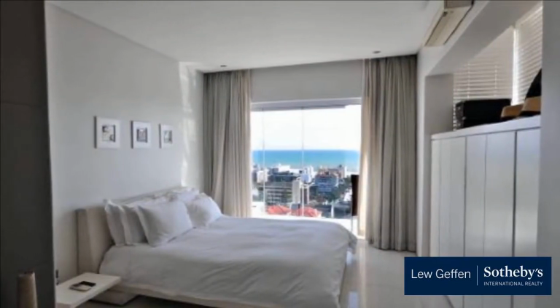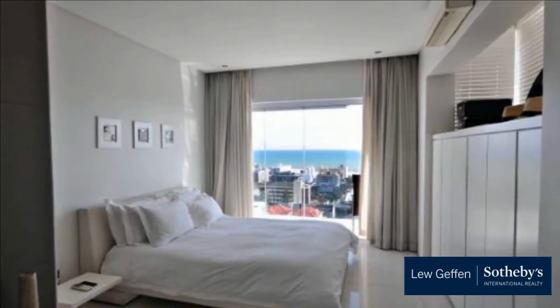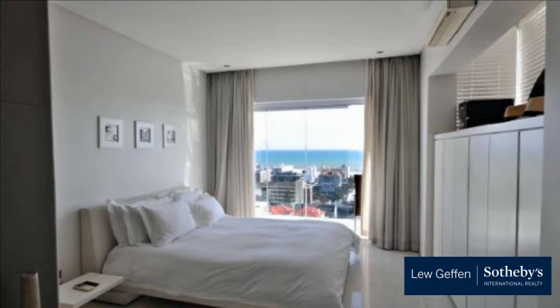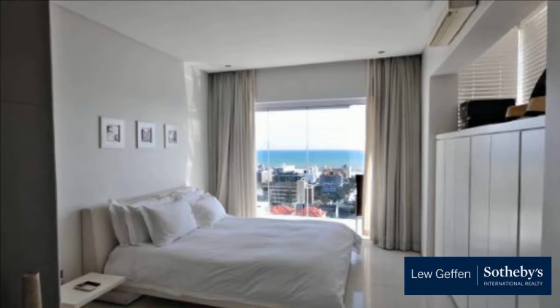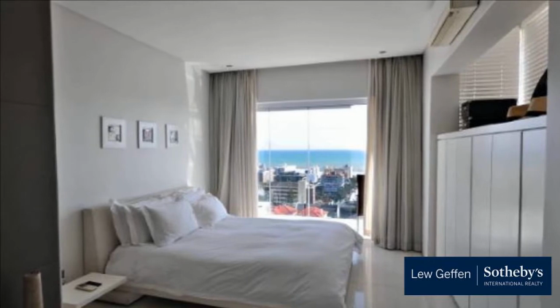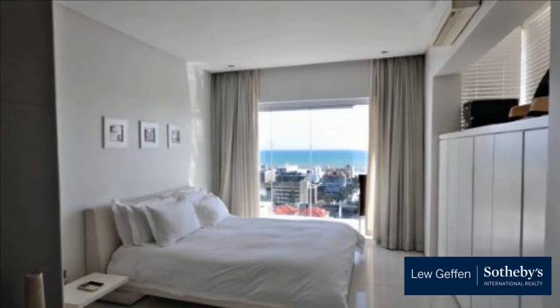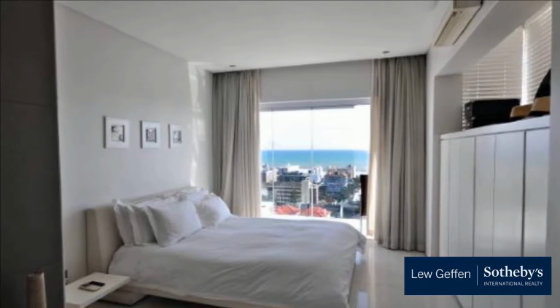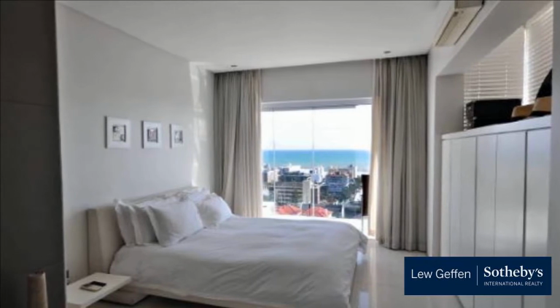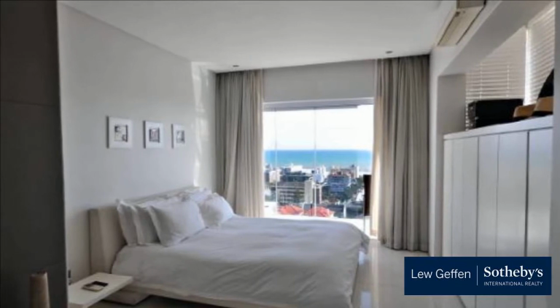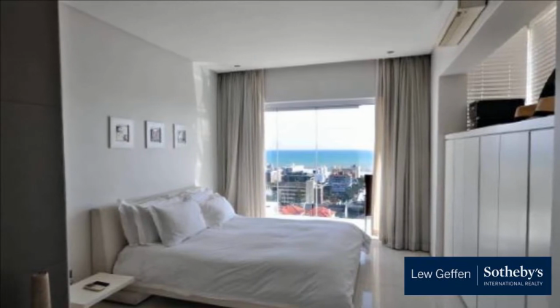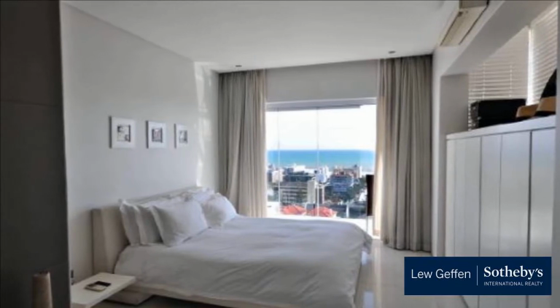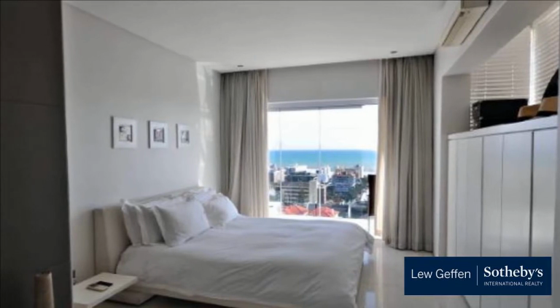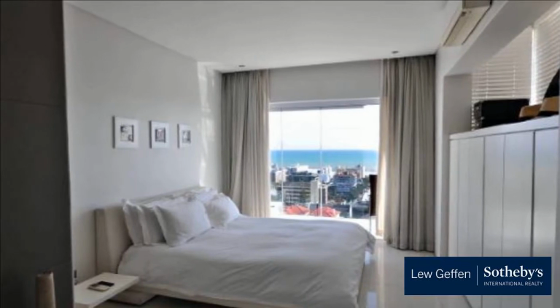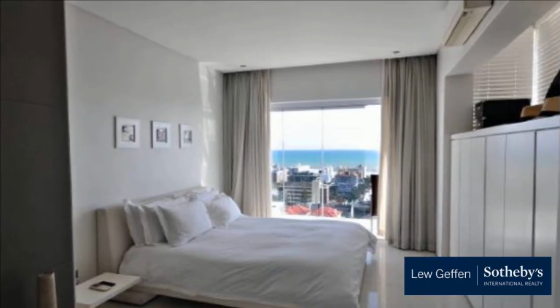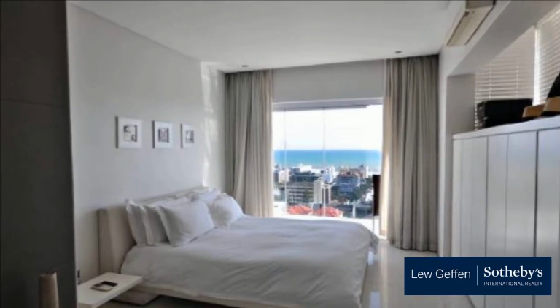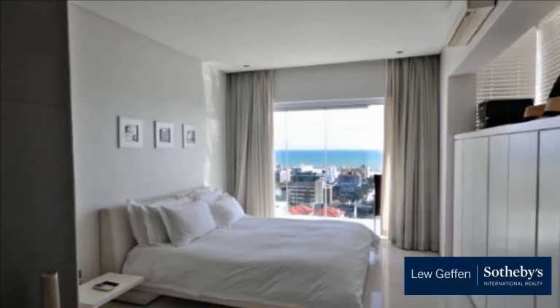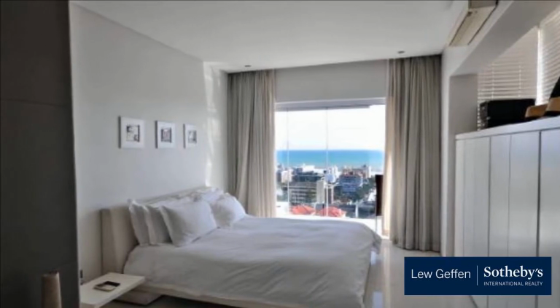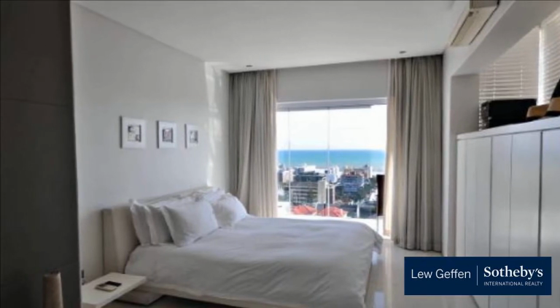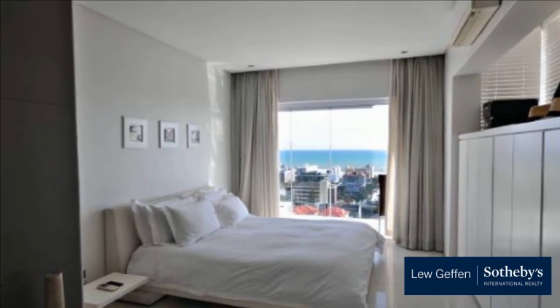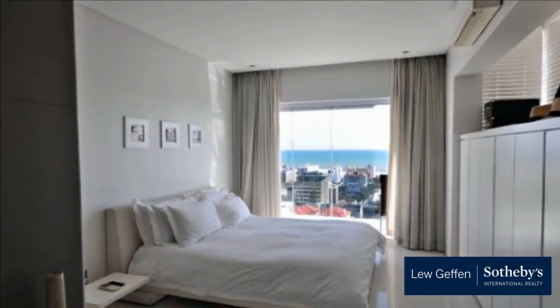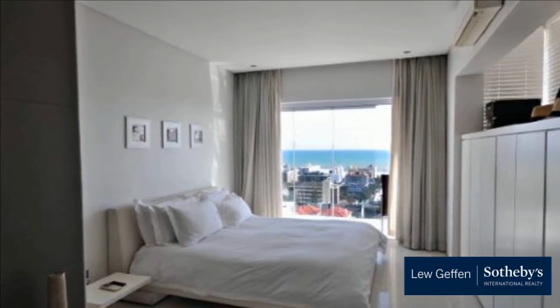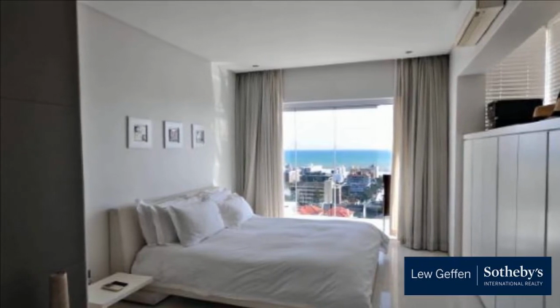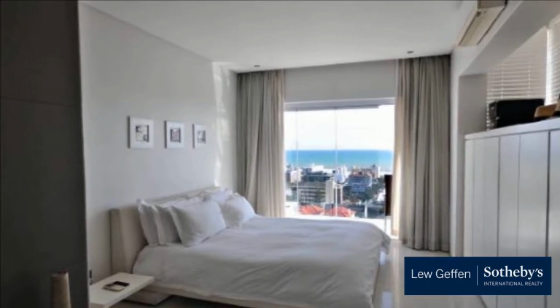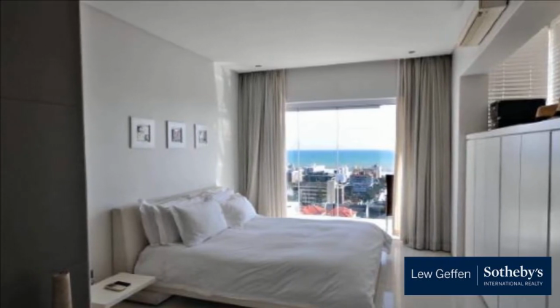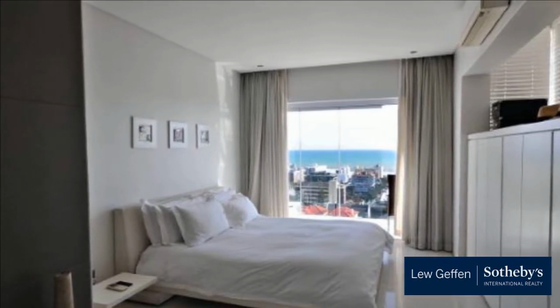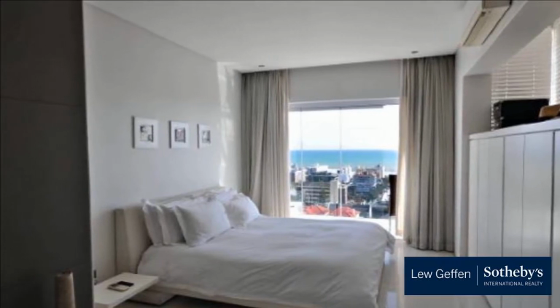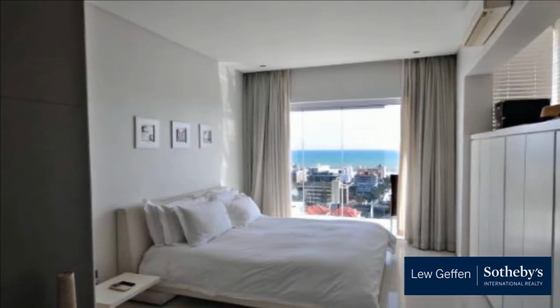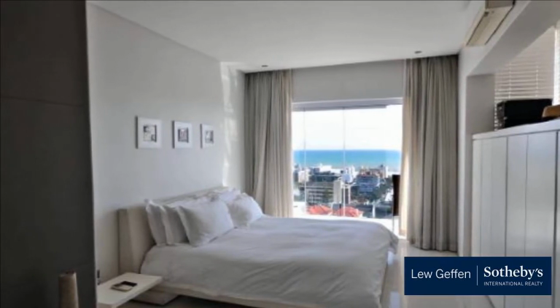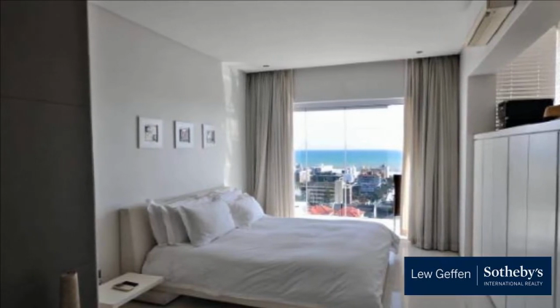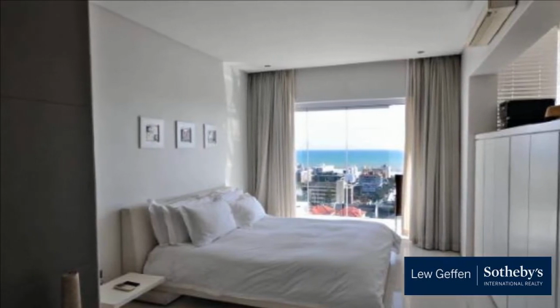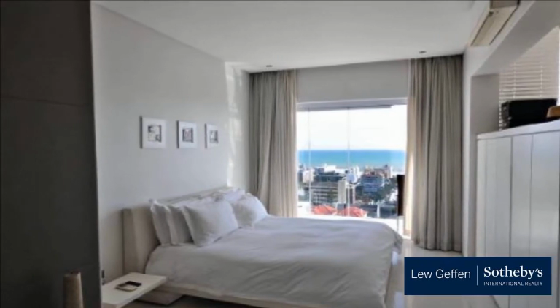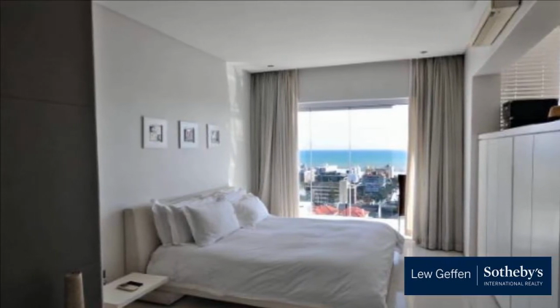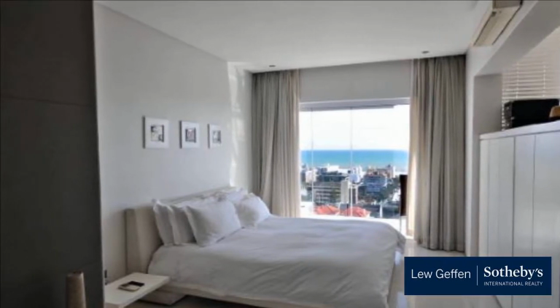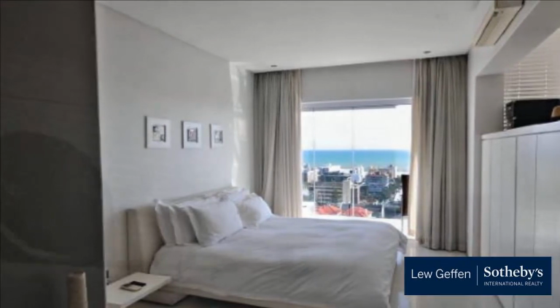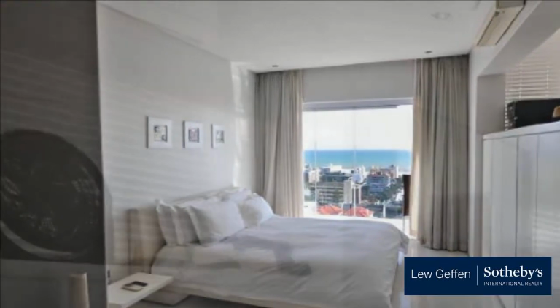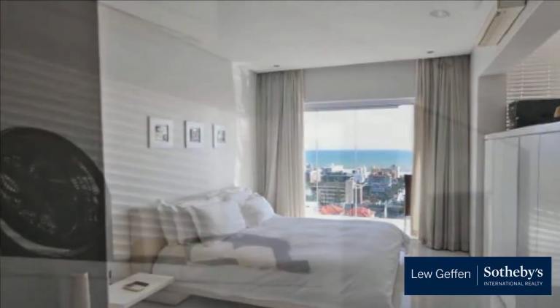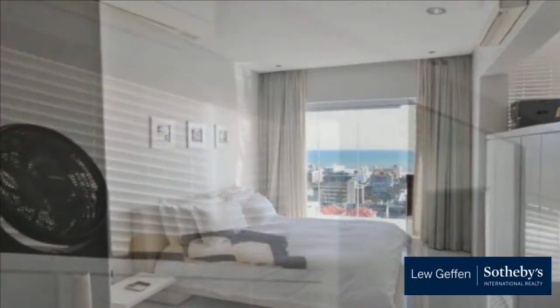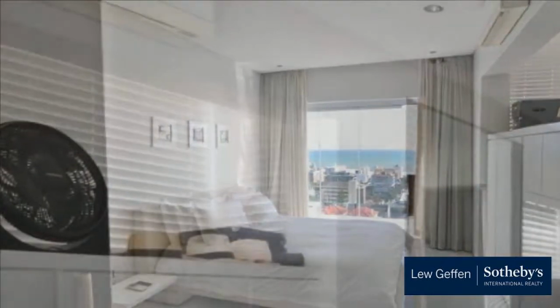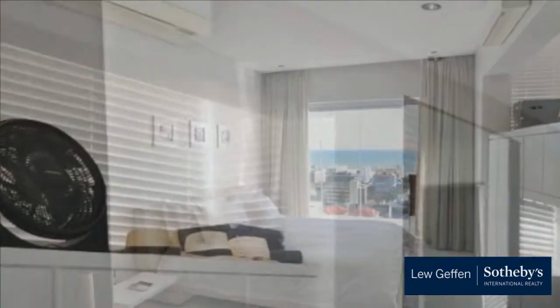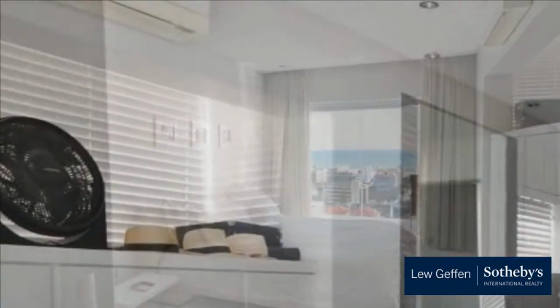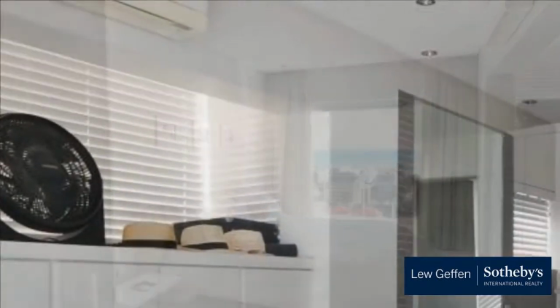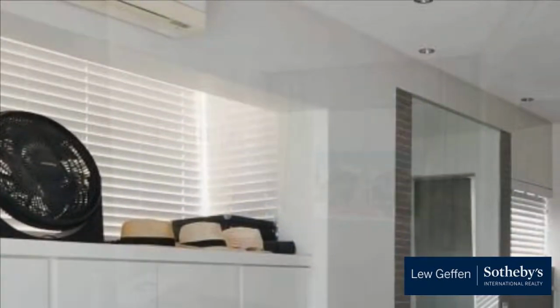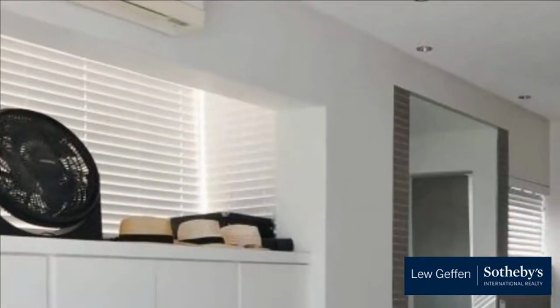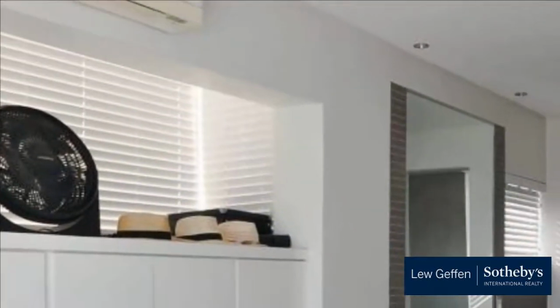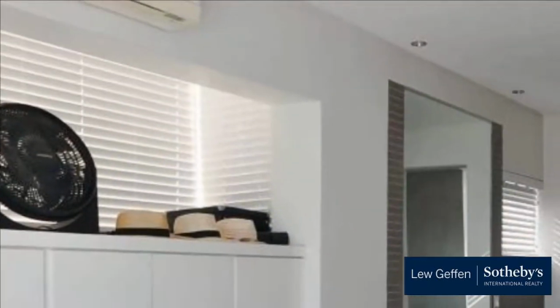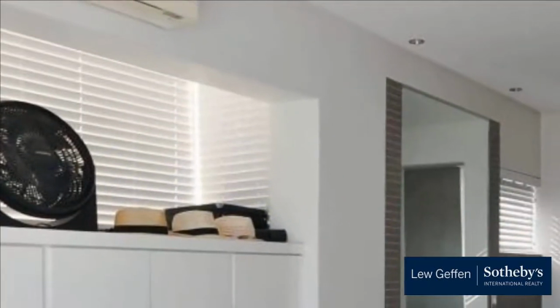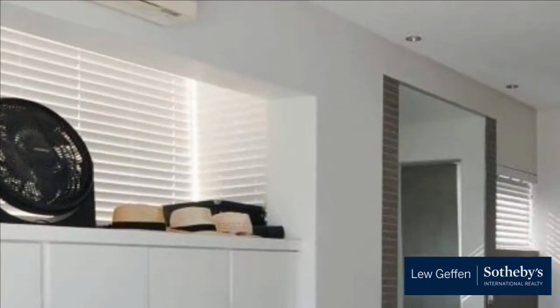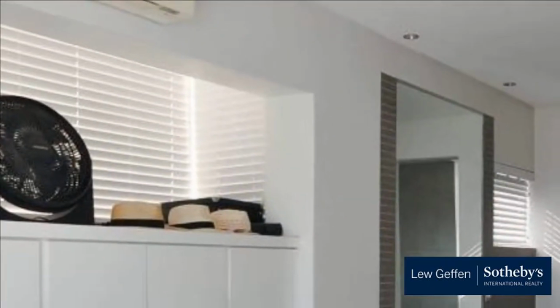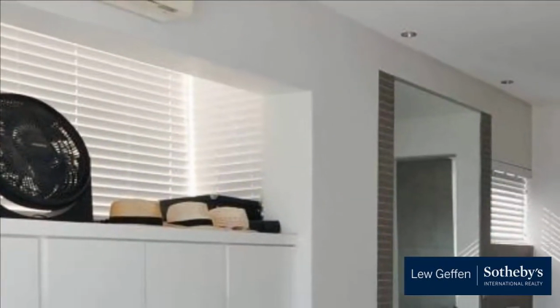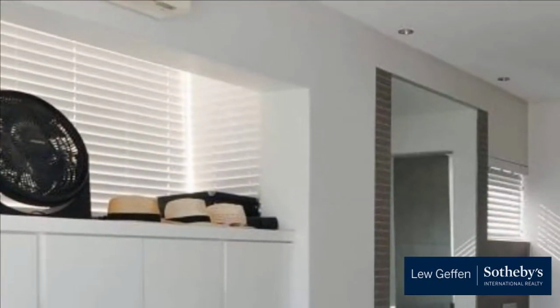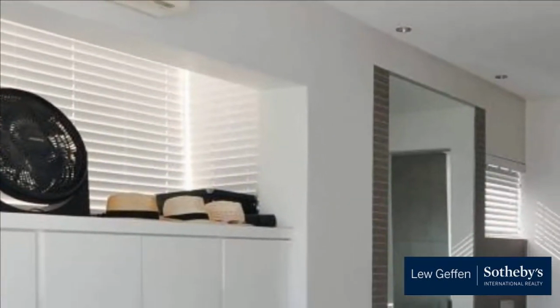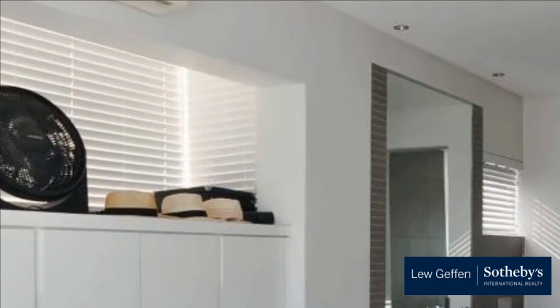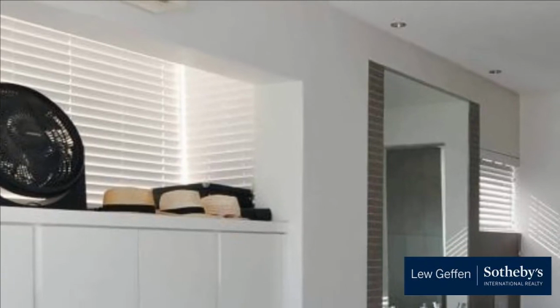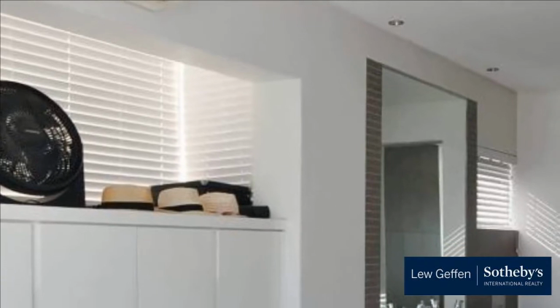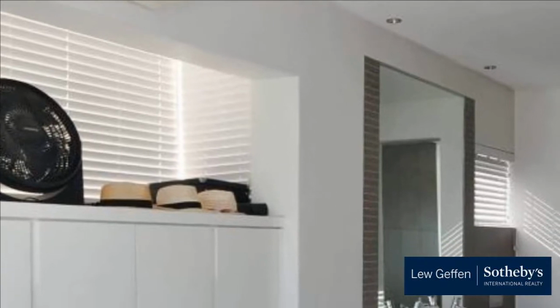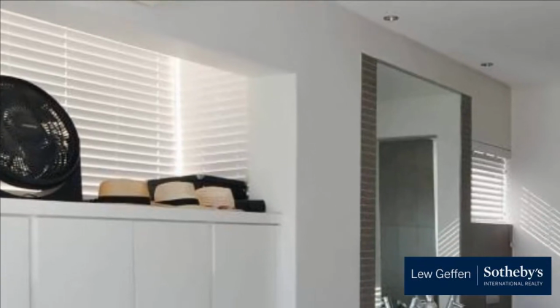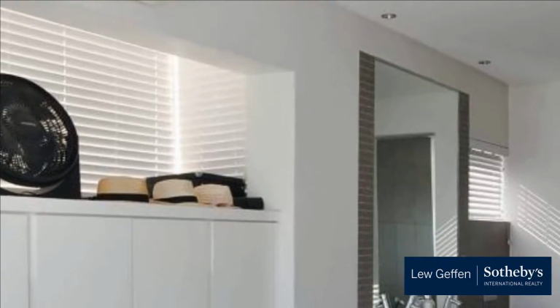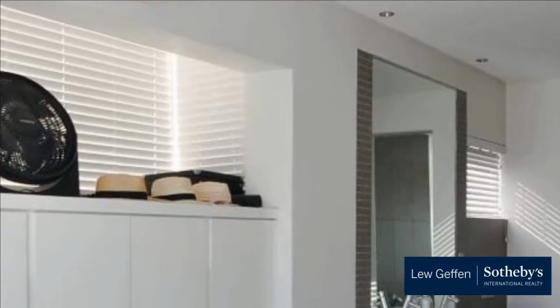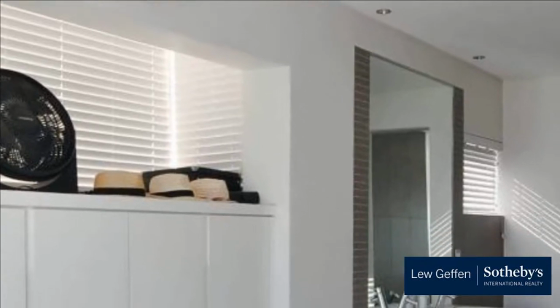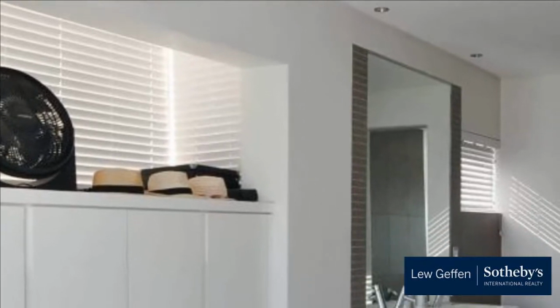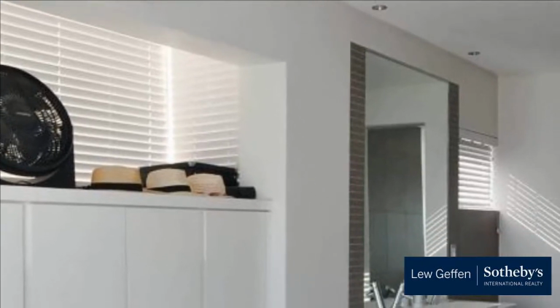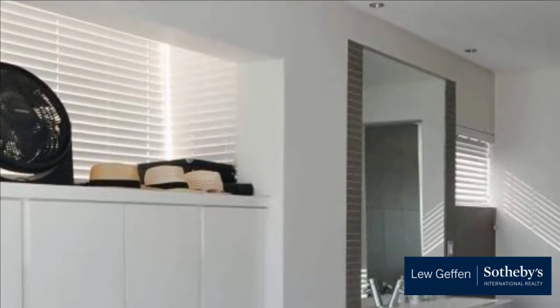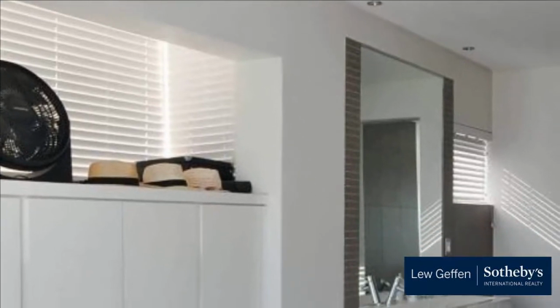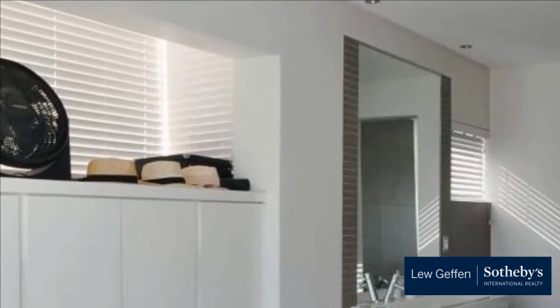A most gorgeous apartment. For more information on this property or to arrange a viewing, please contact us.